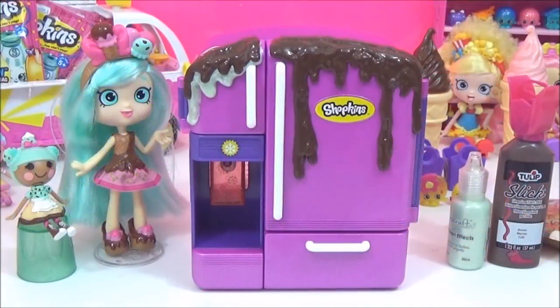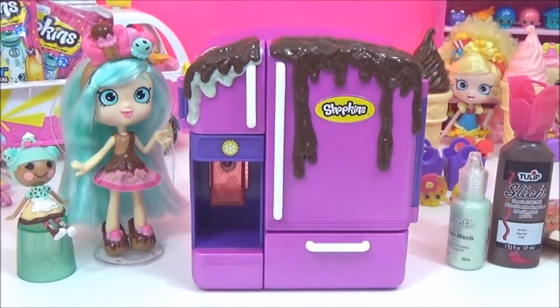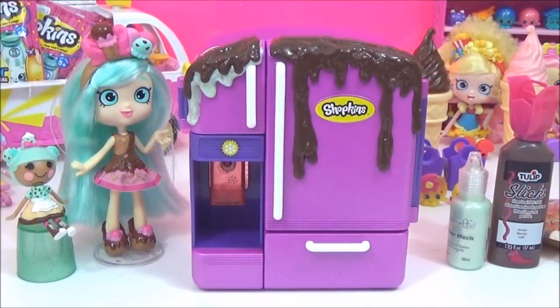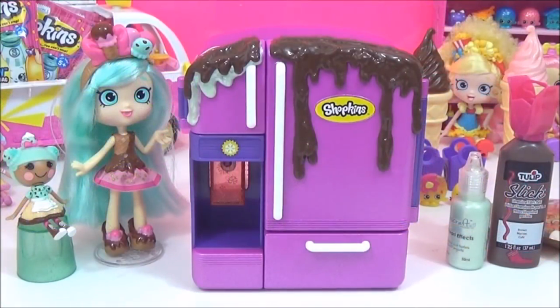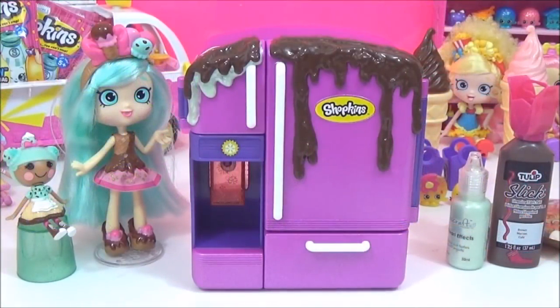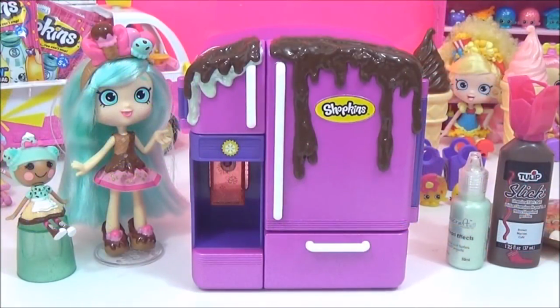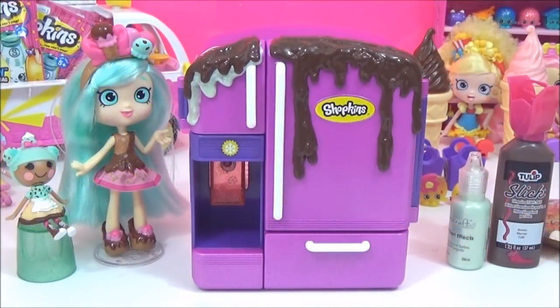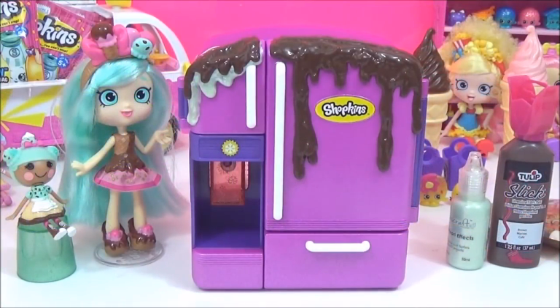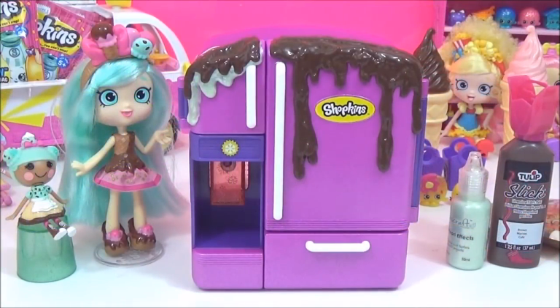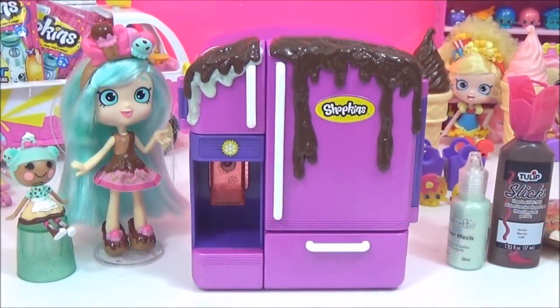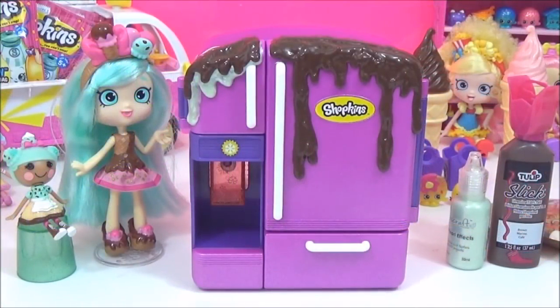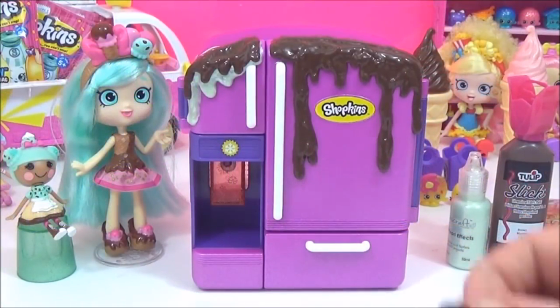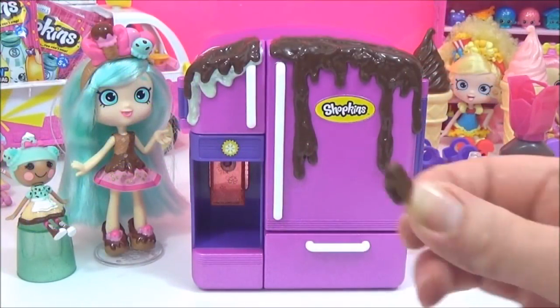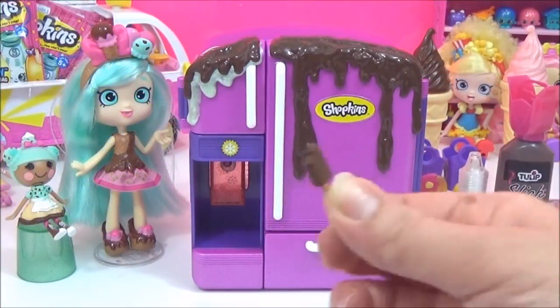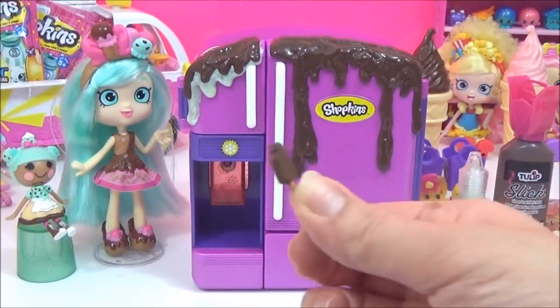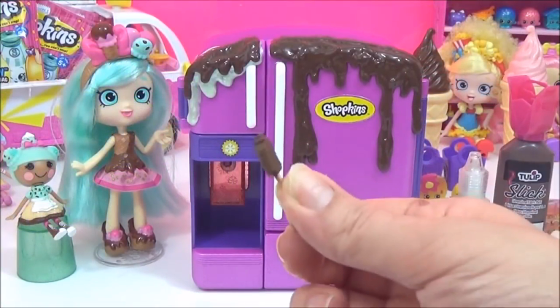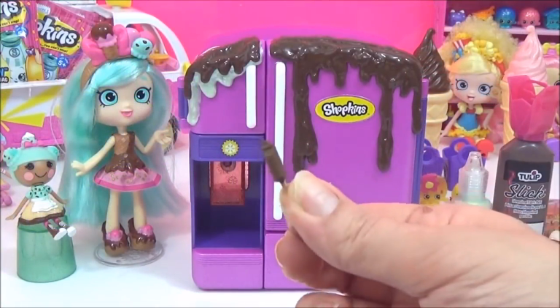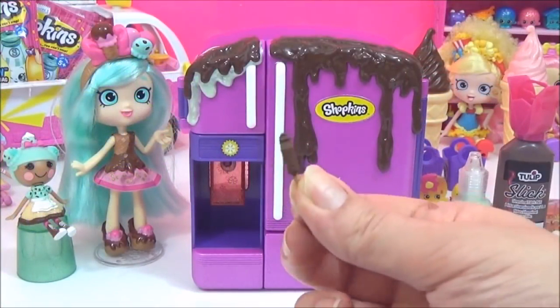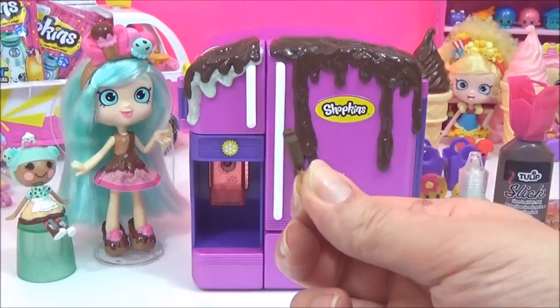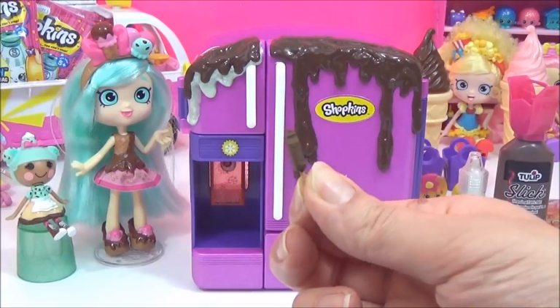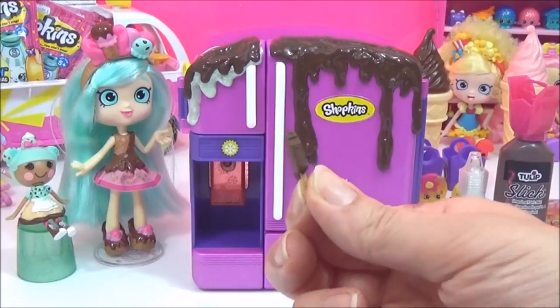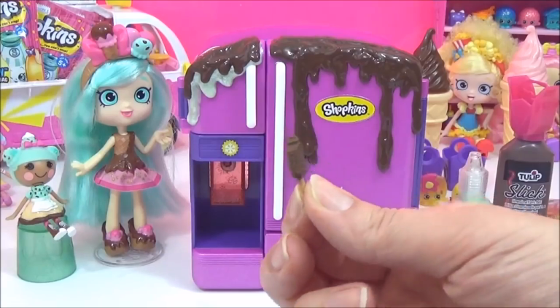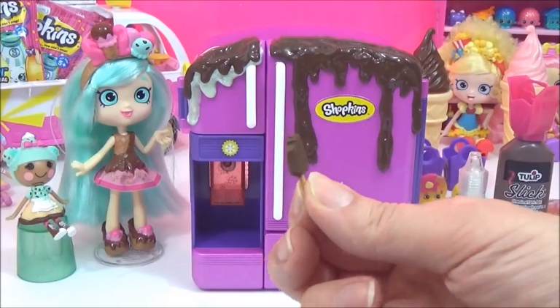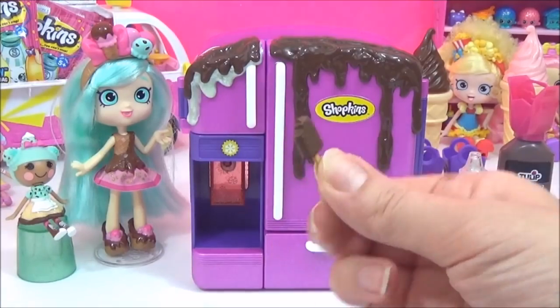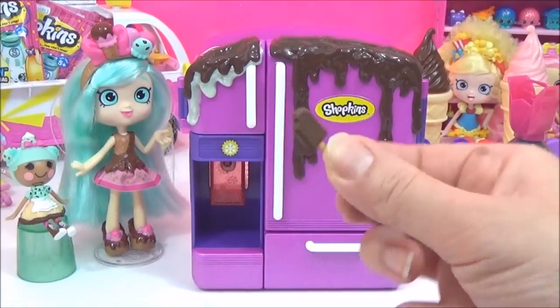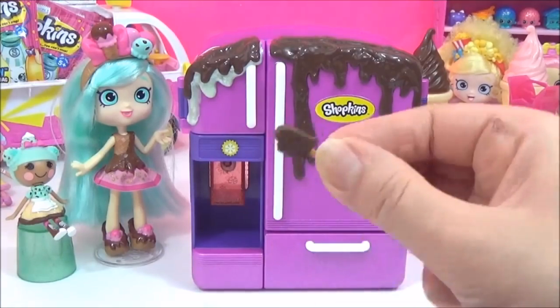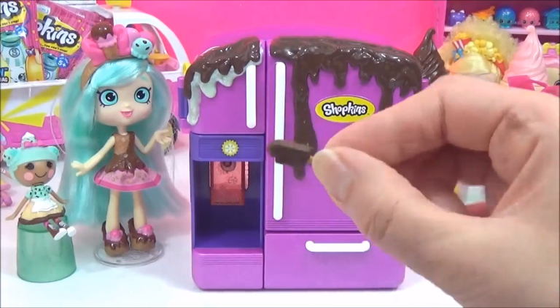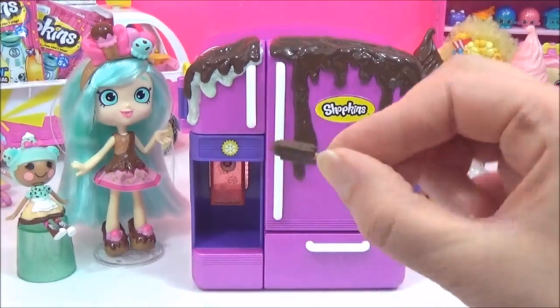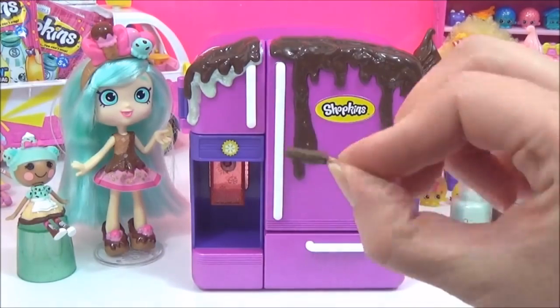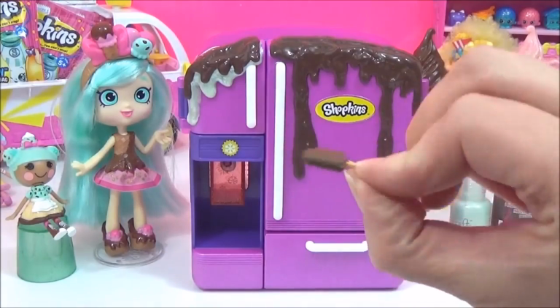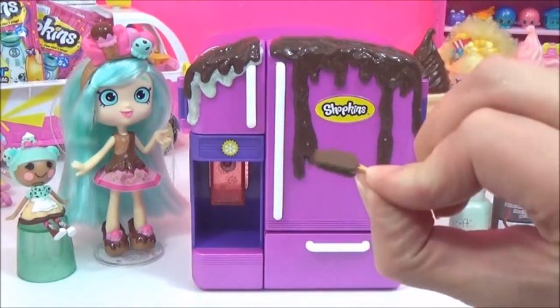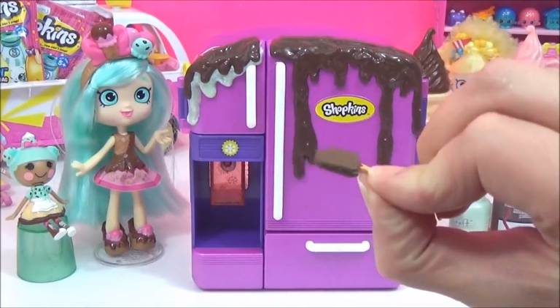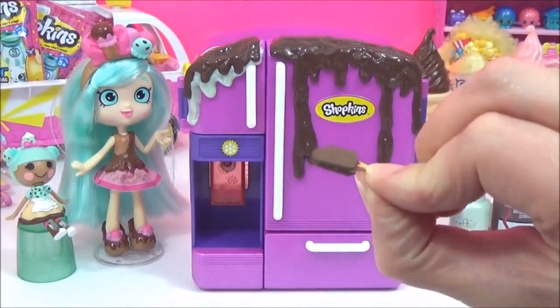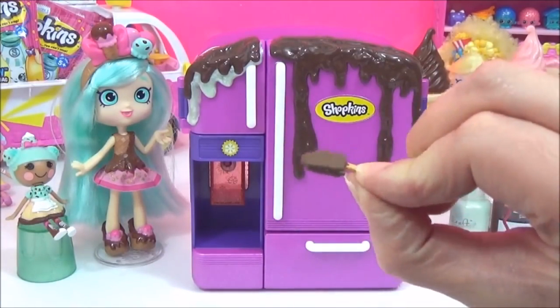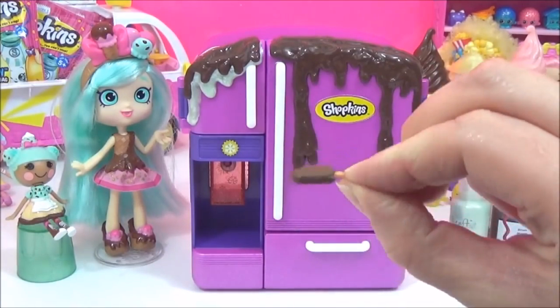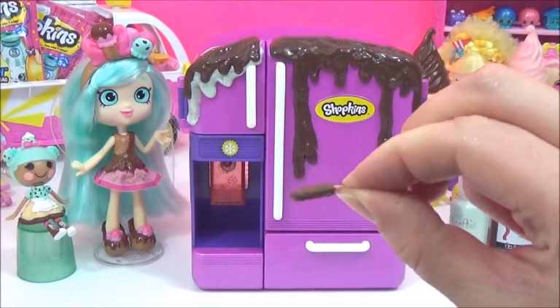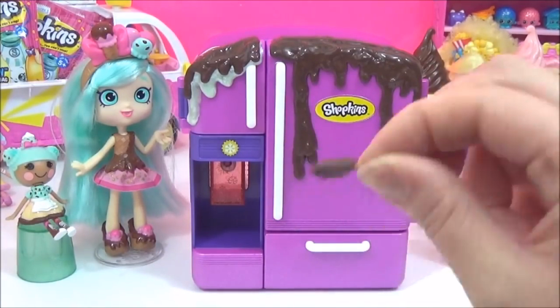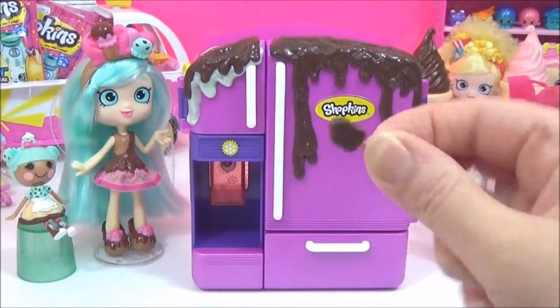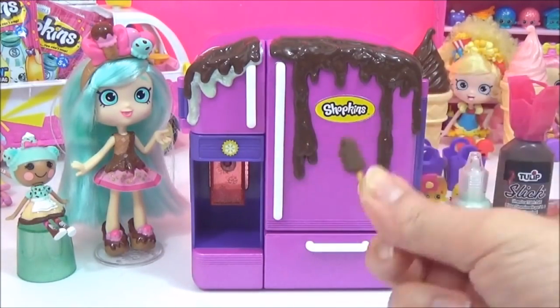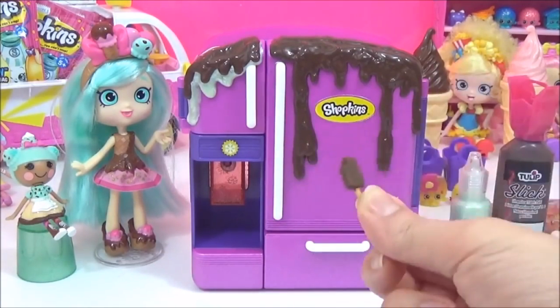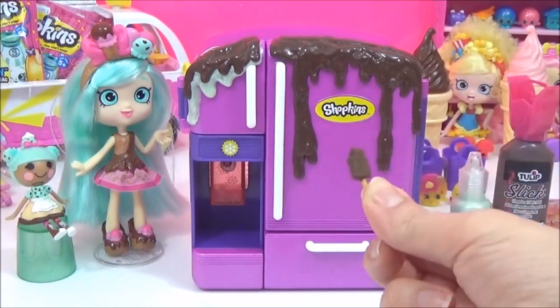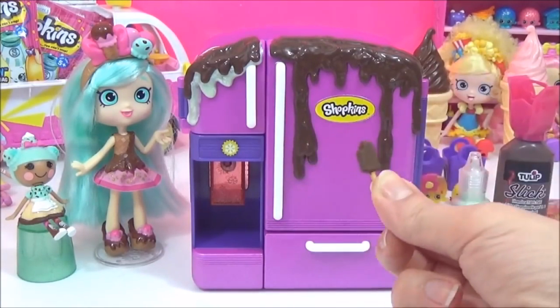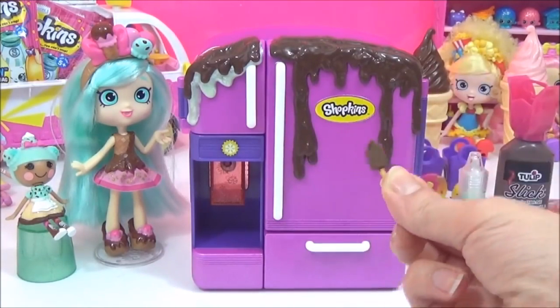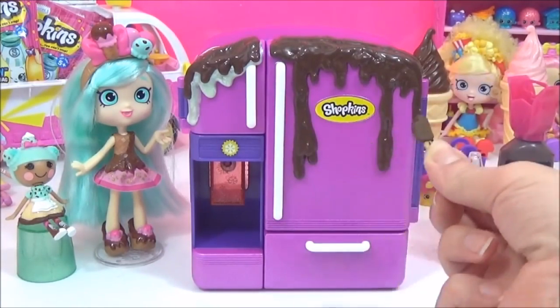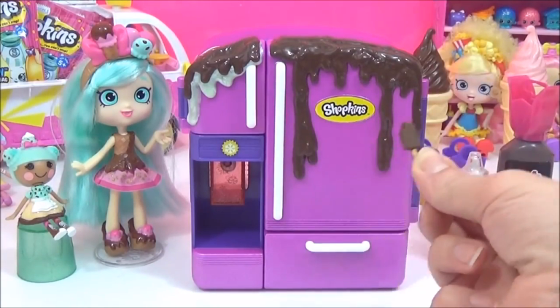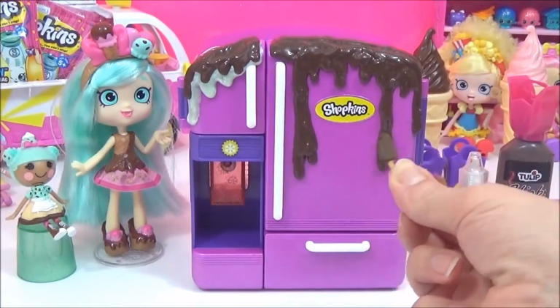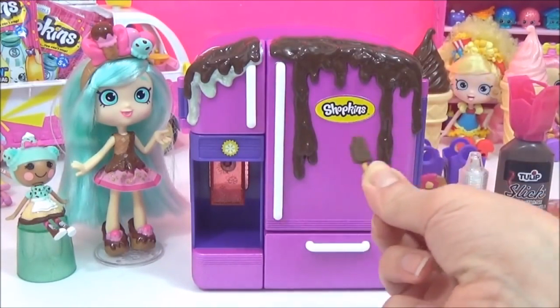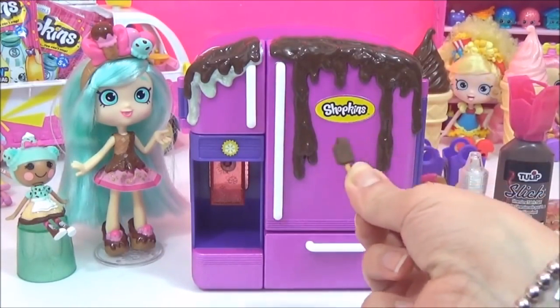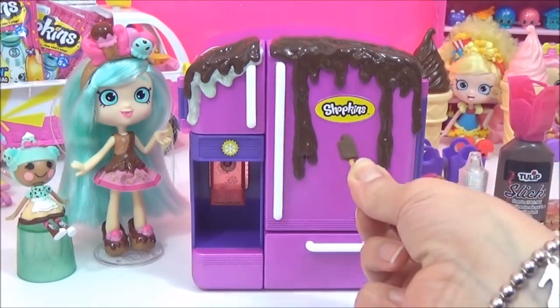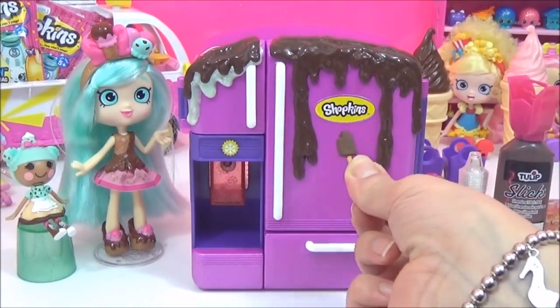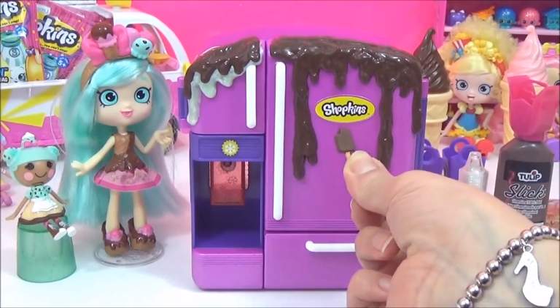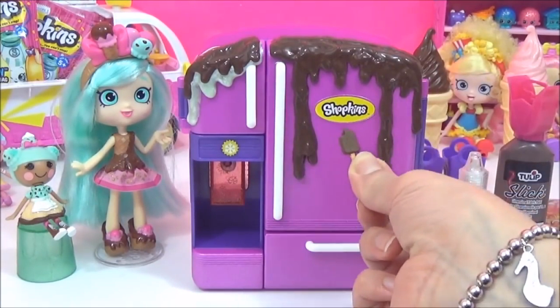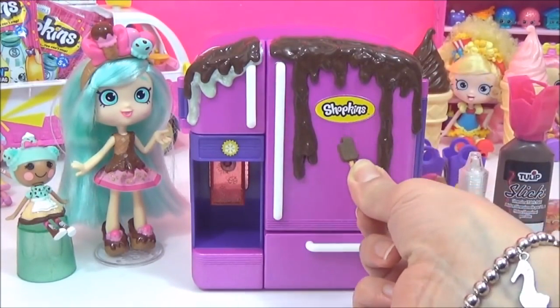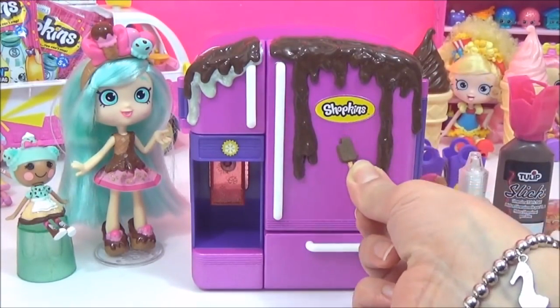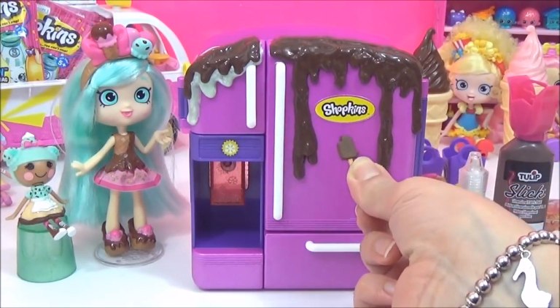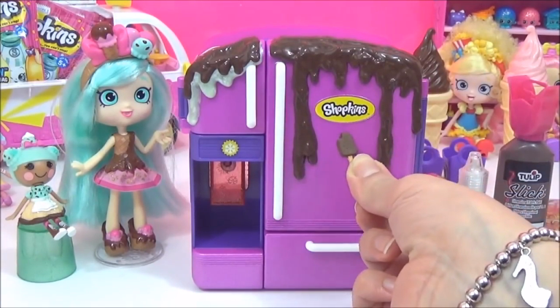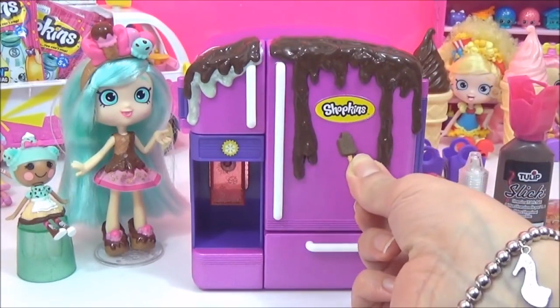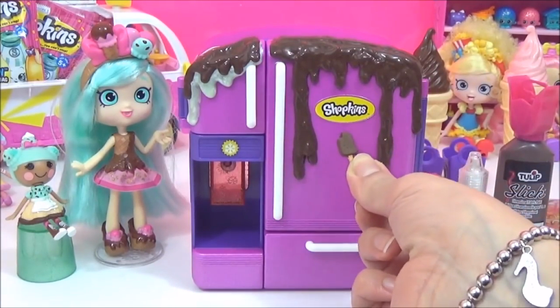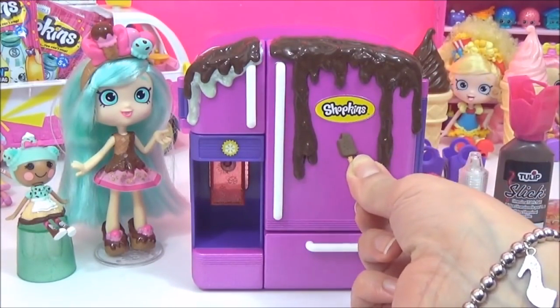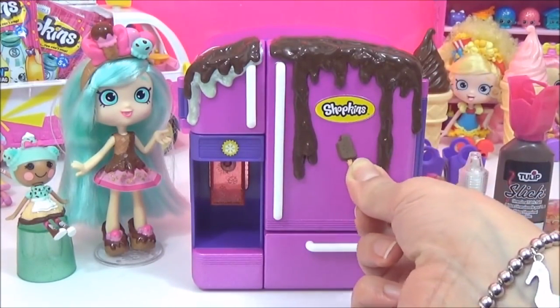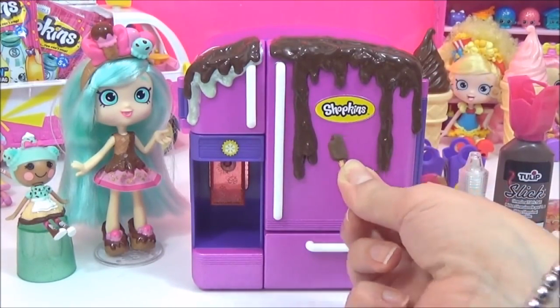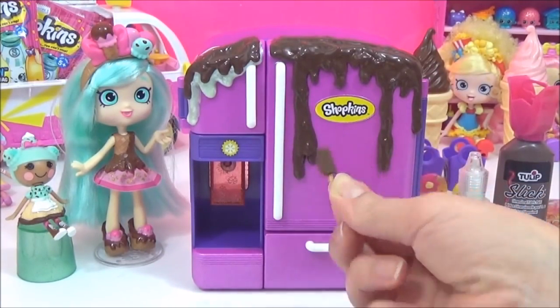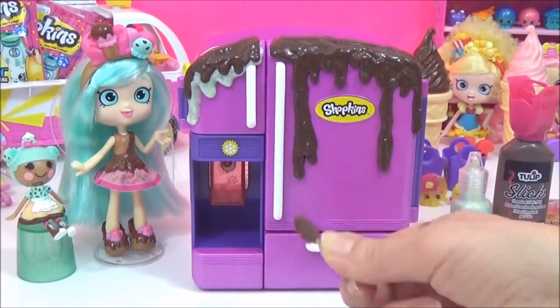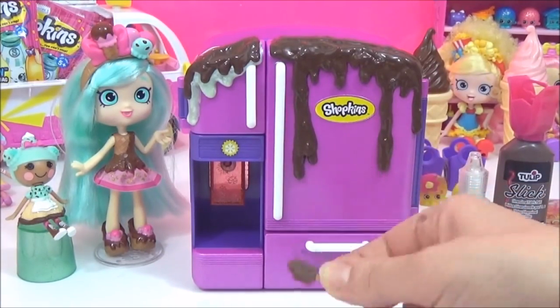So while that's drying, I'm going to add some ice cream embellishments, and they will act as fridge magnets.